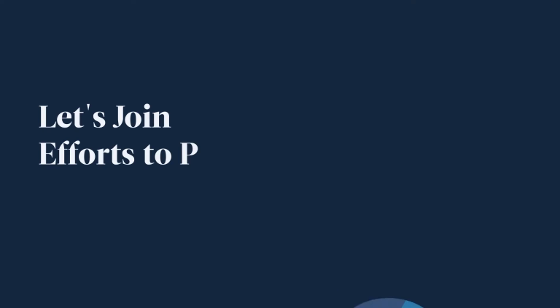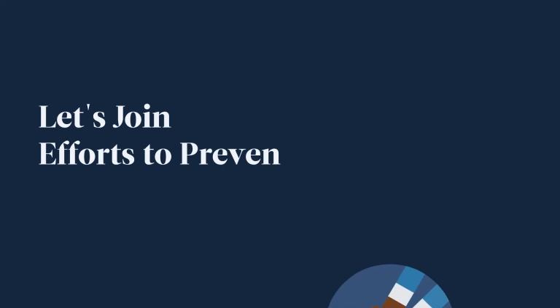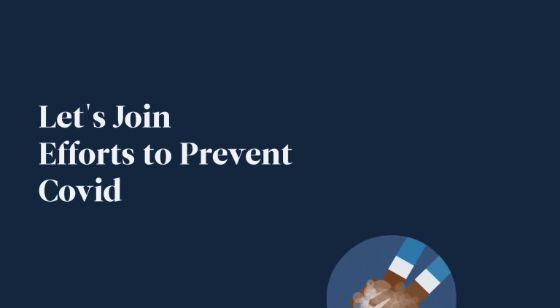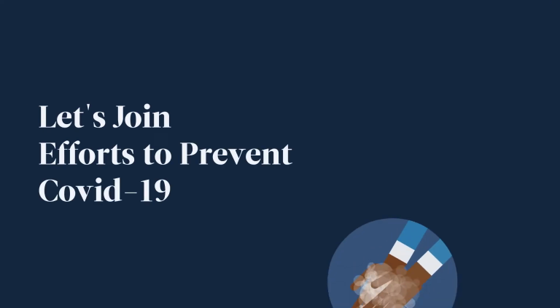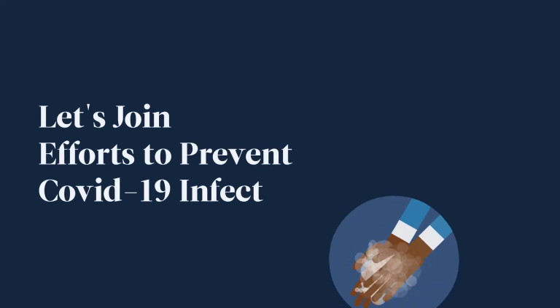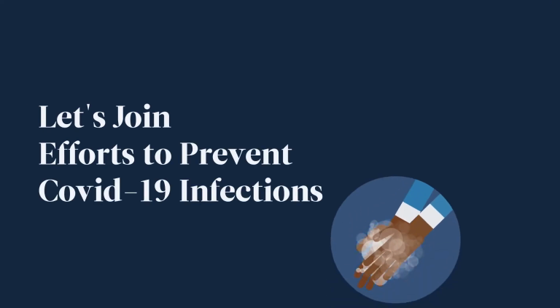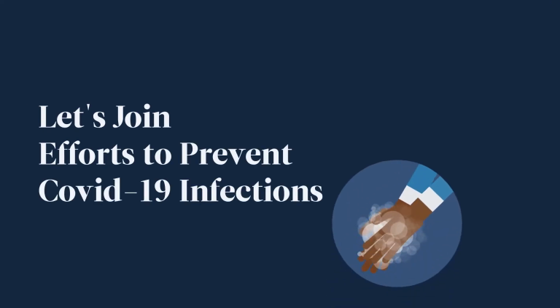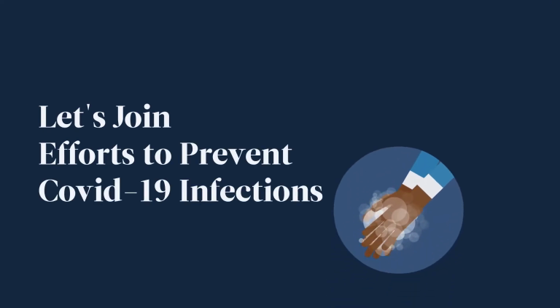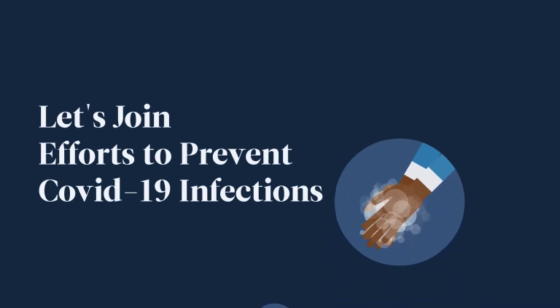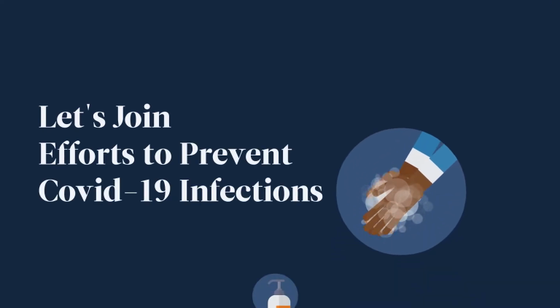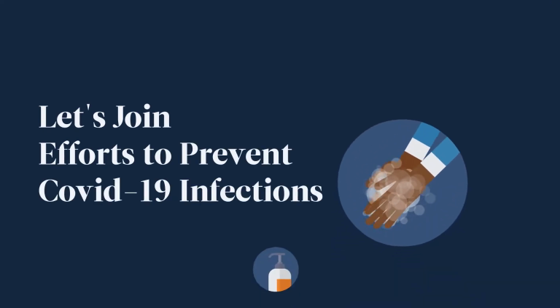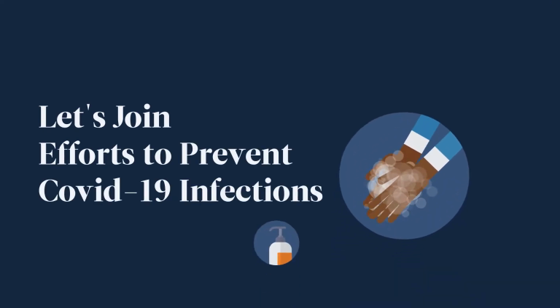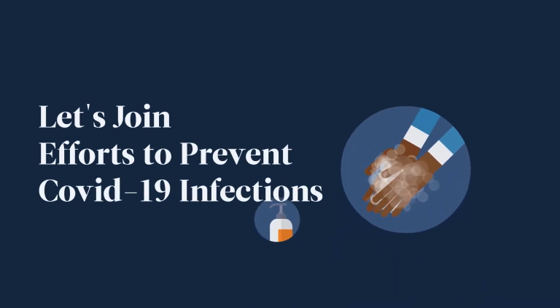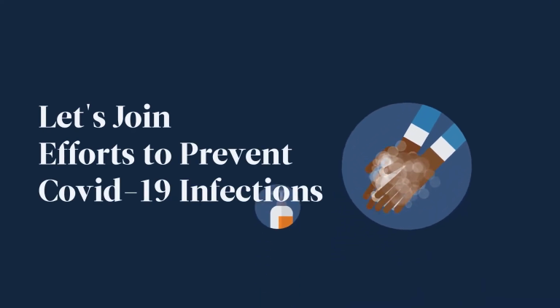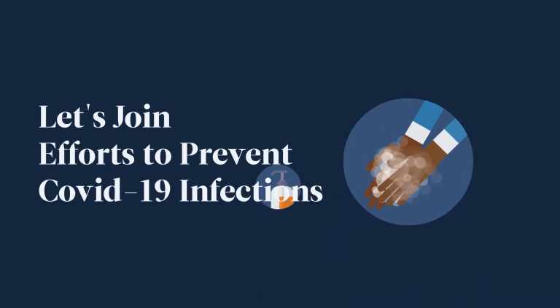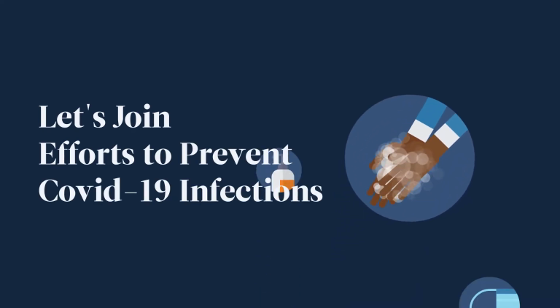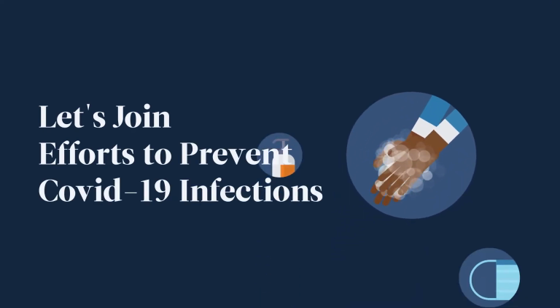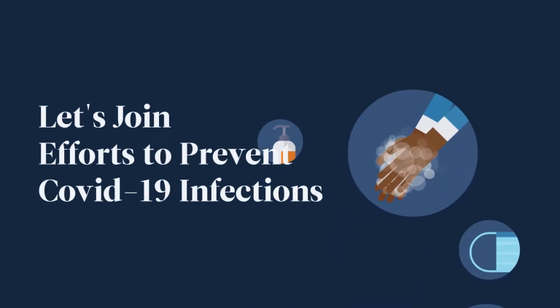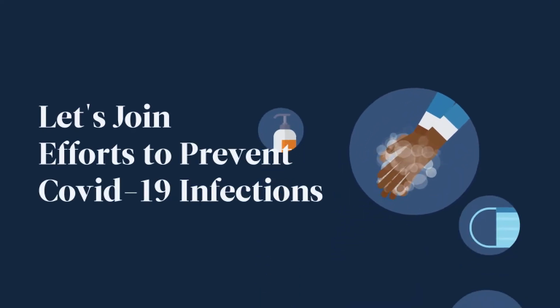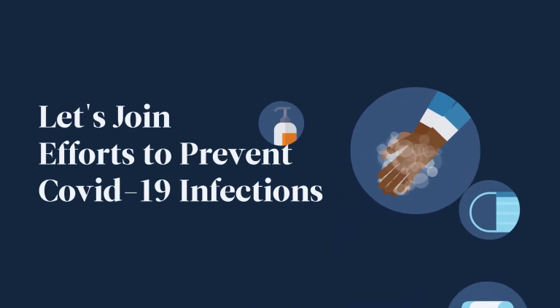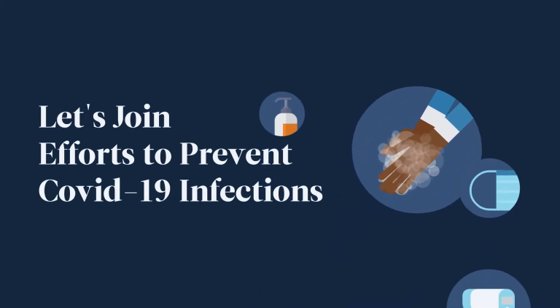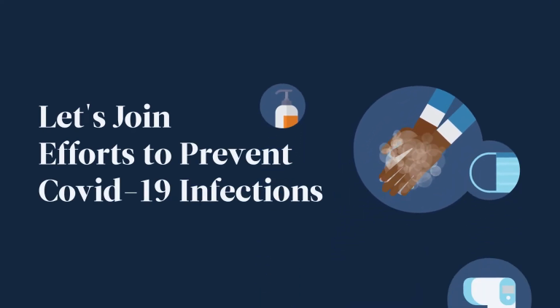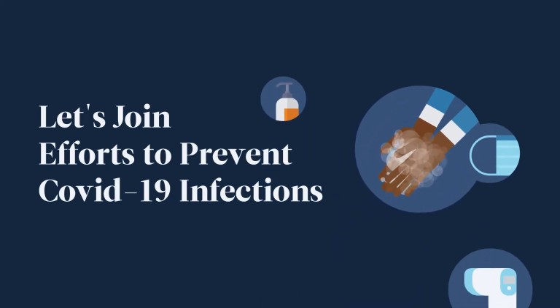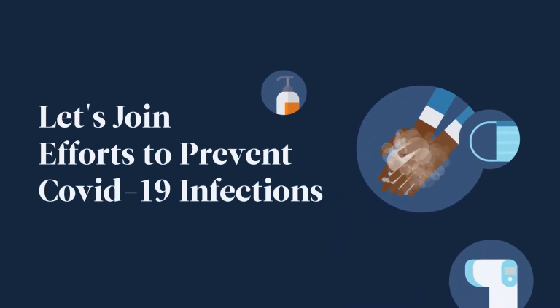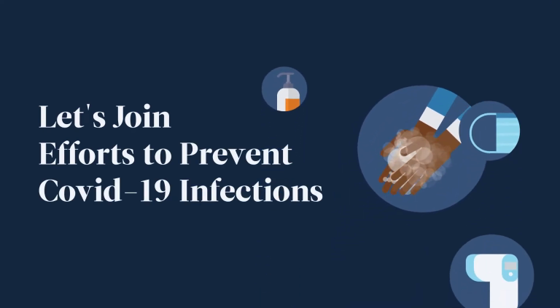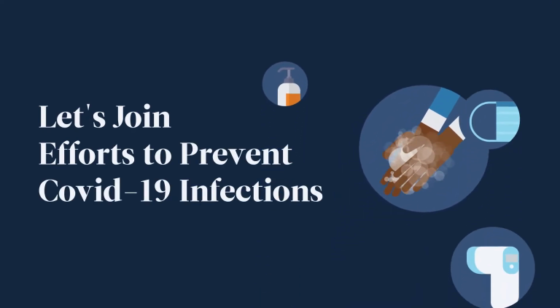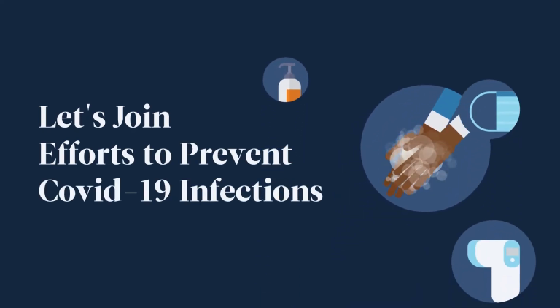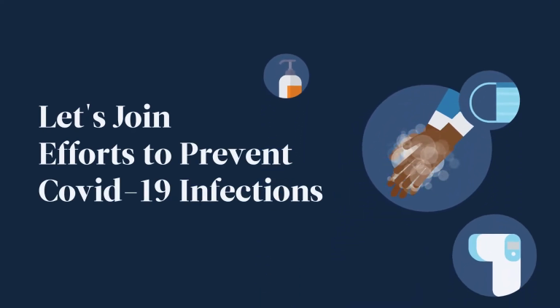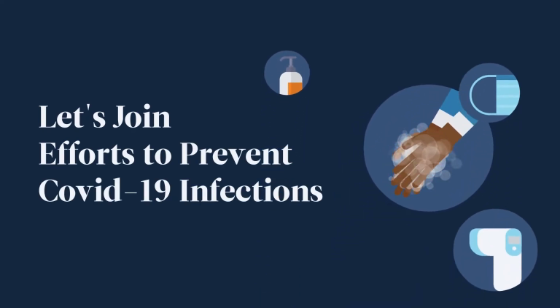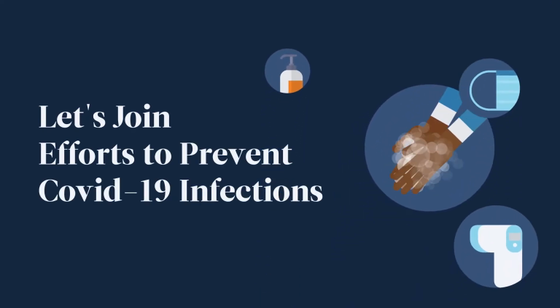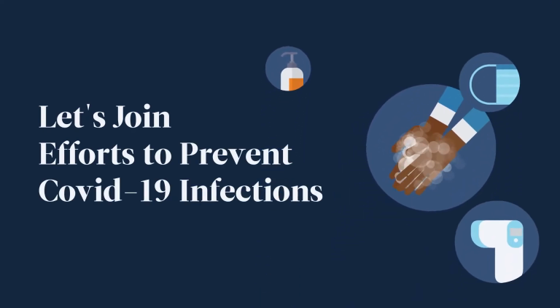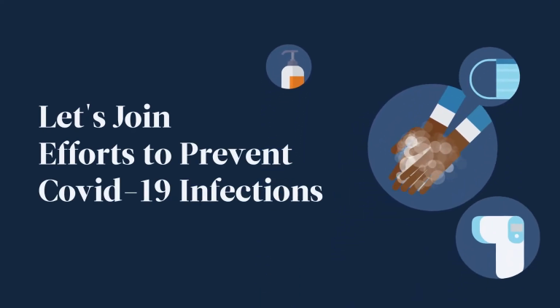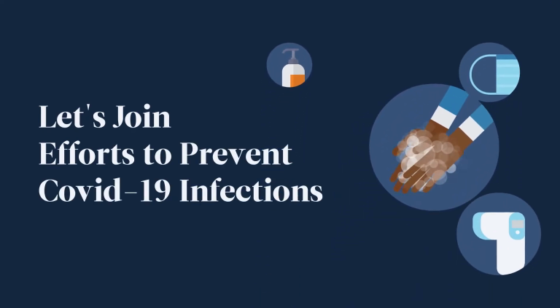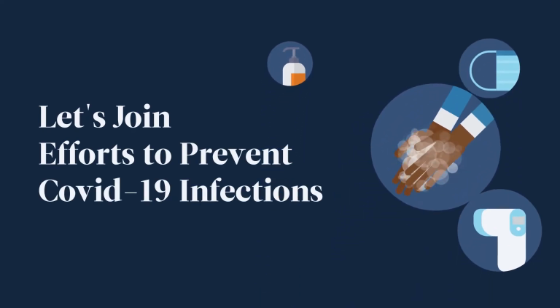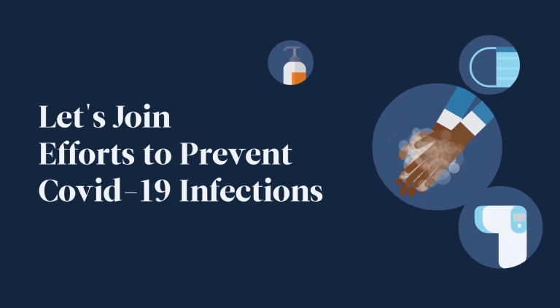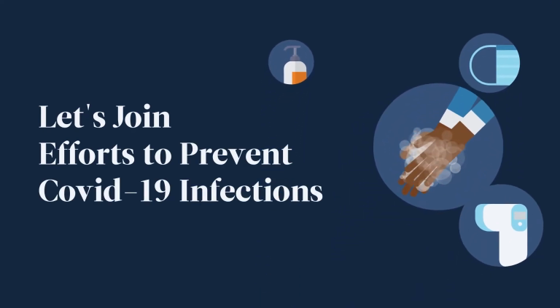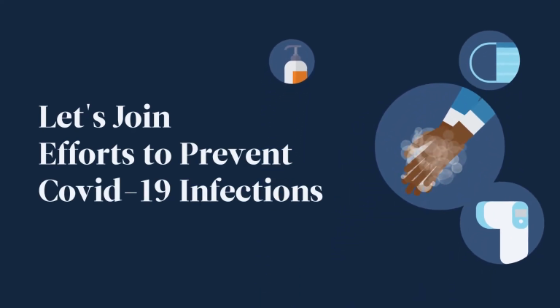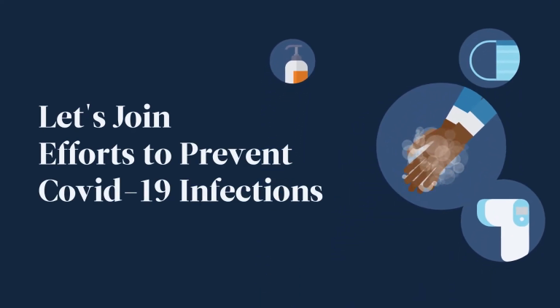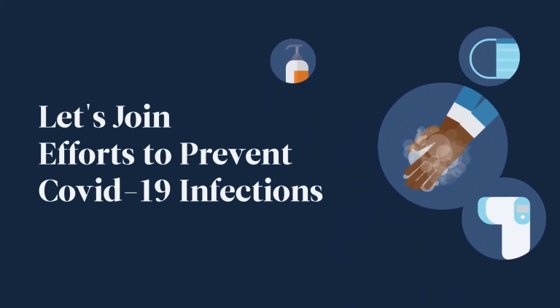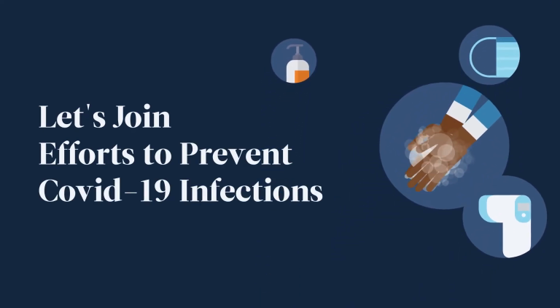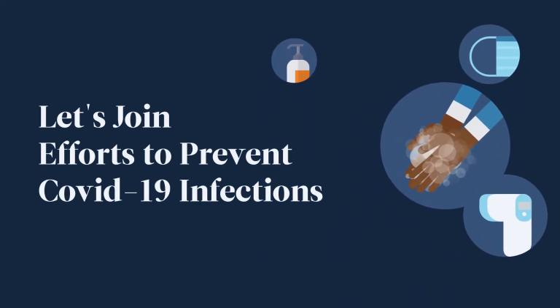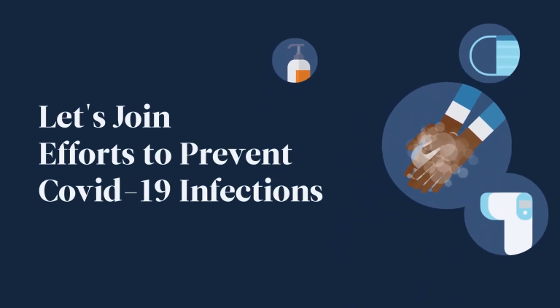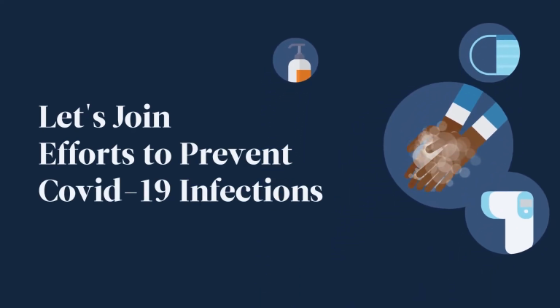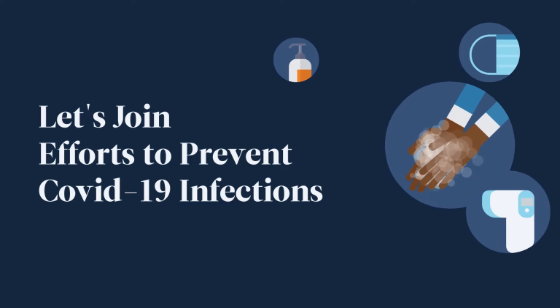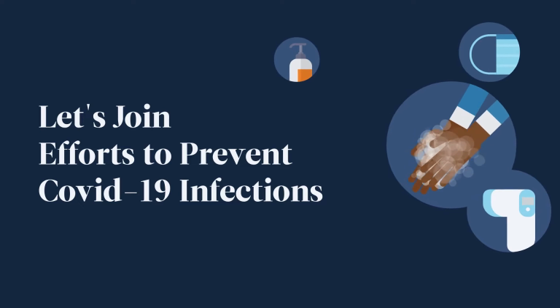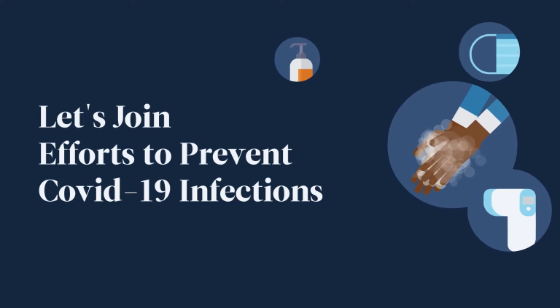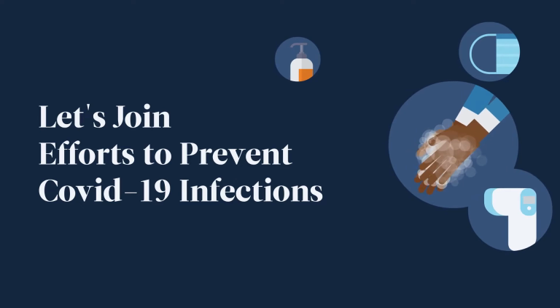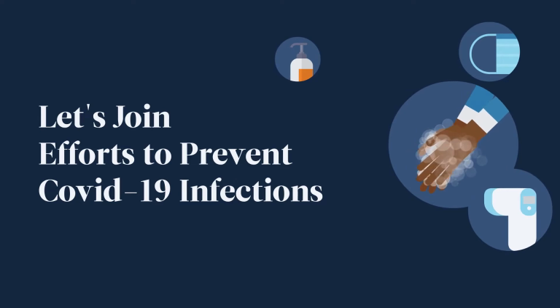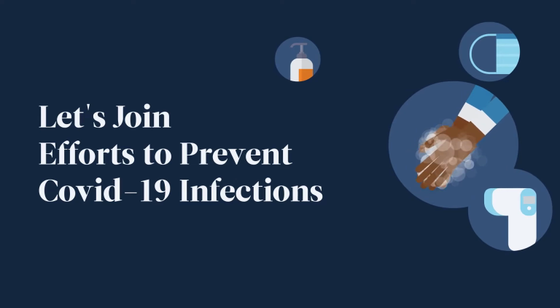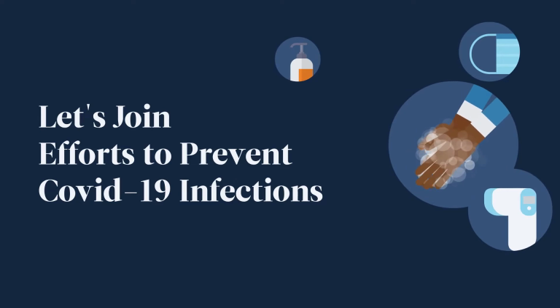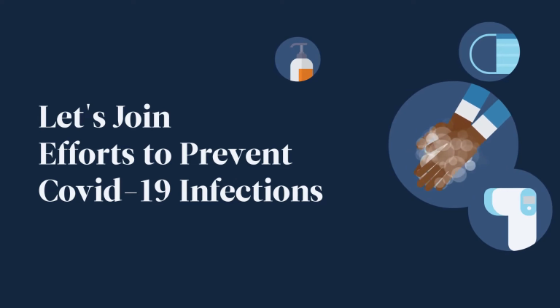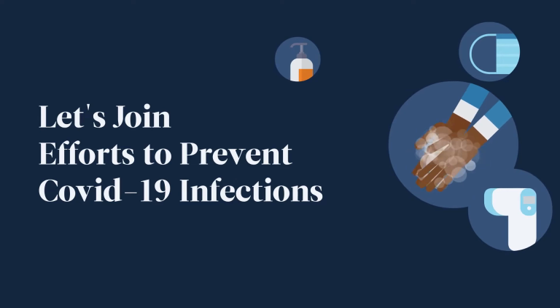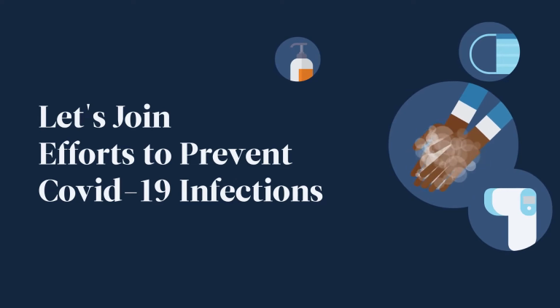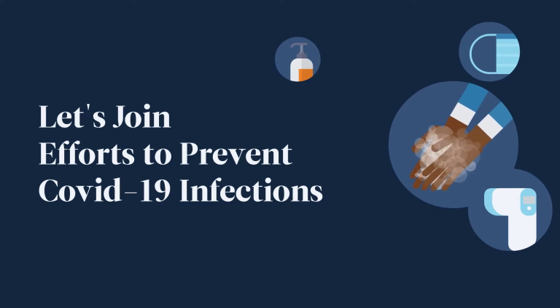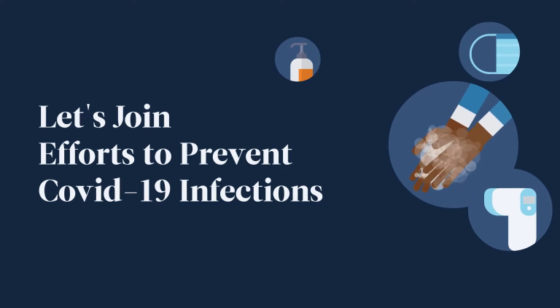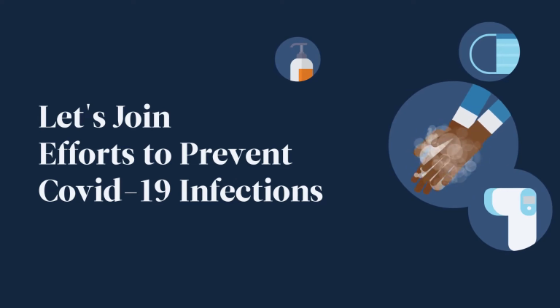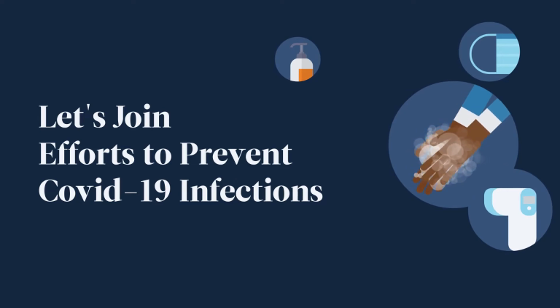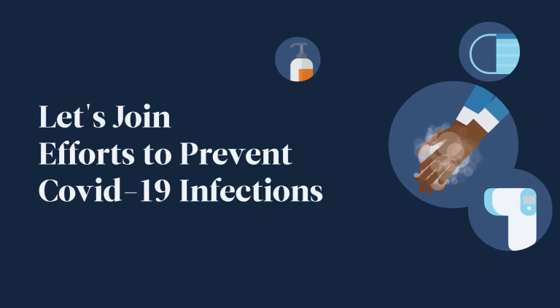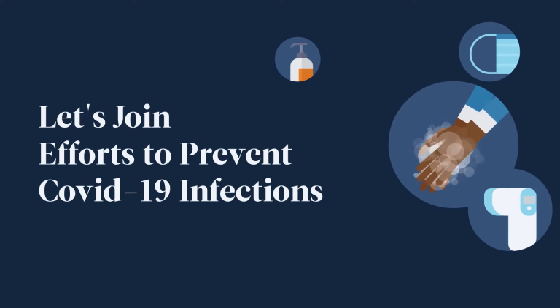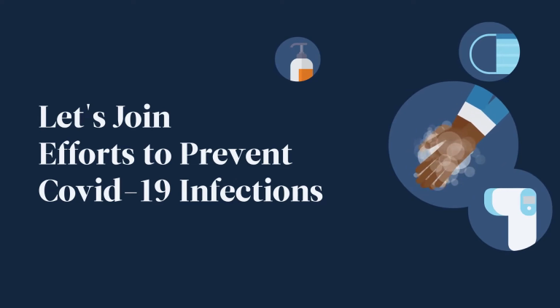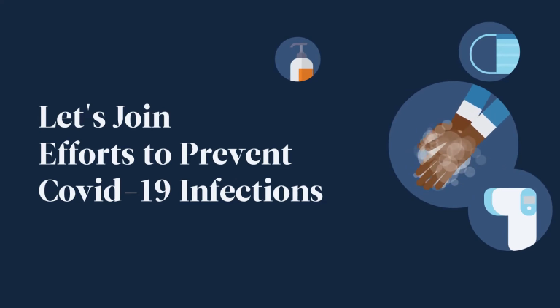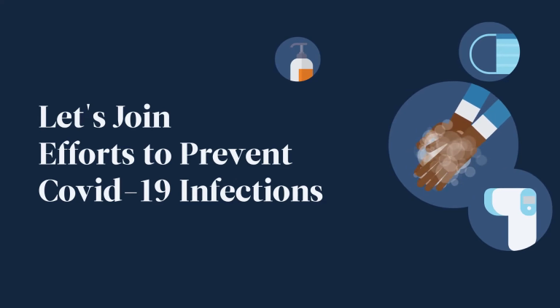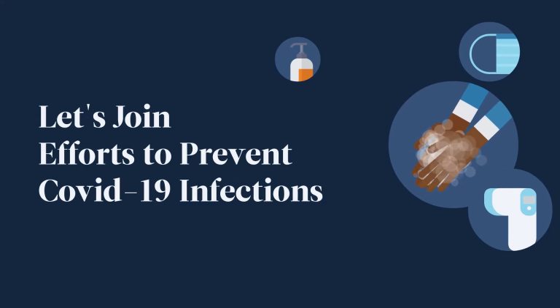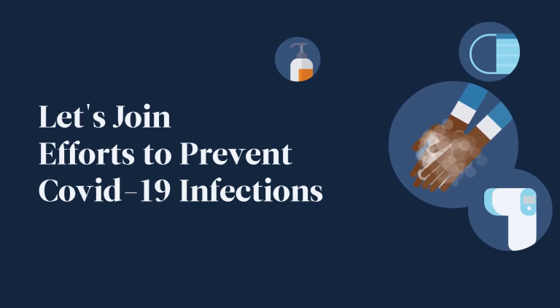We can only stop the pandemic if we all join efforts in preventing COVID-19 infections in our homes and our businesses.